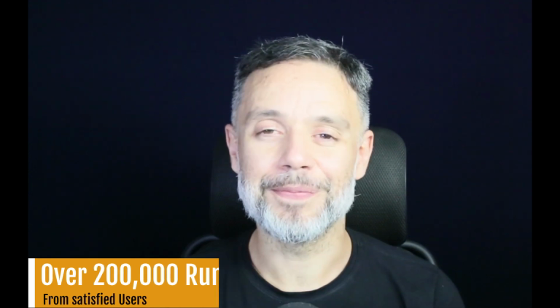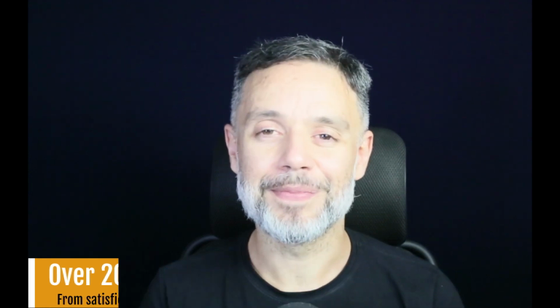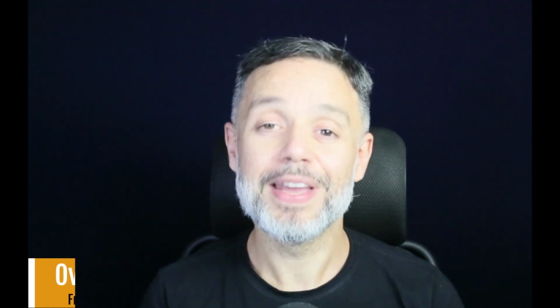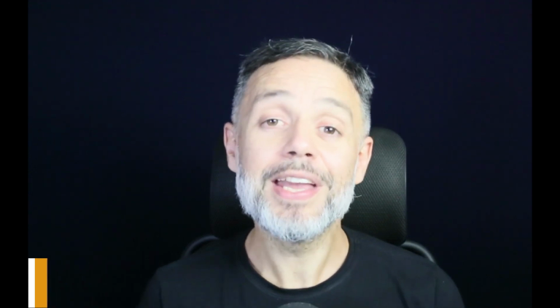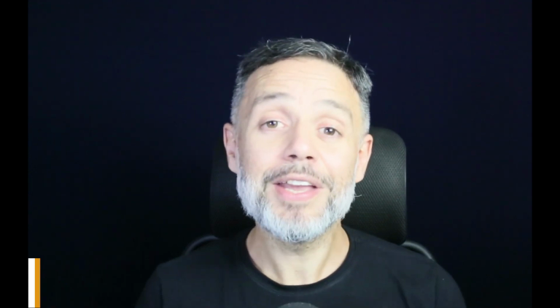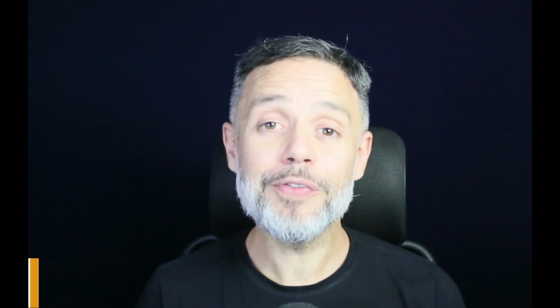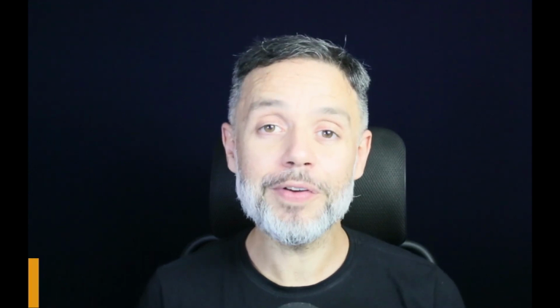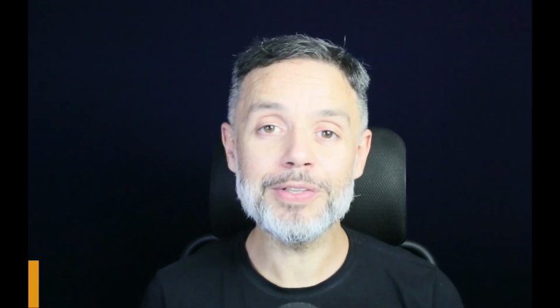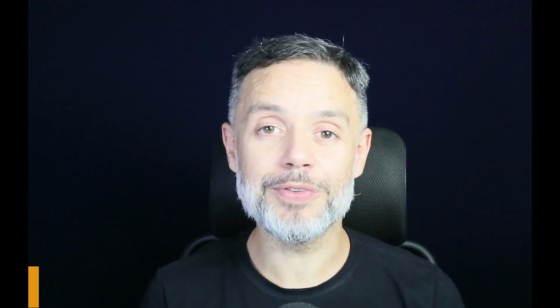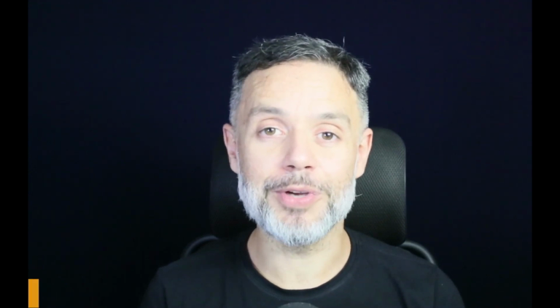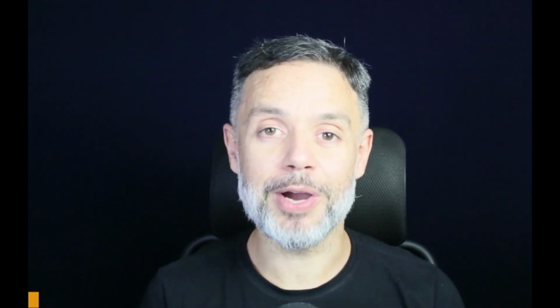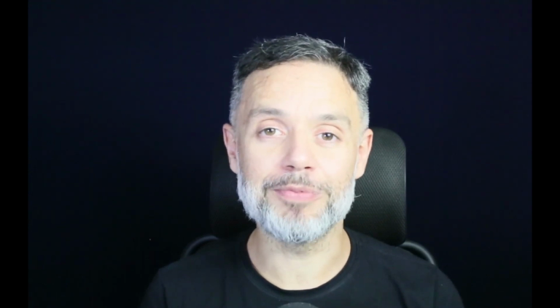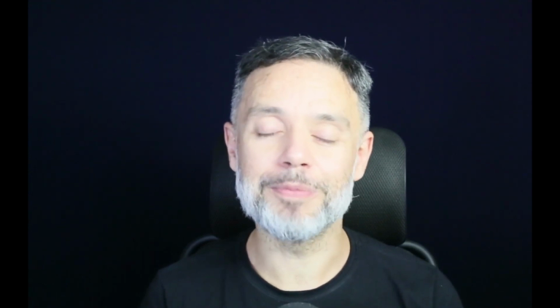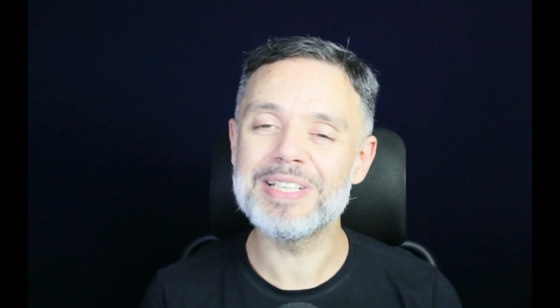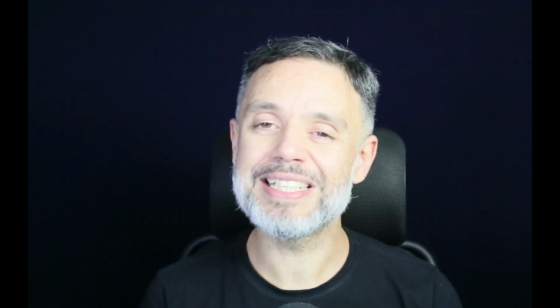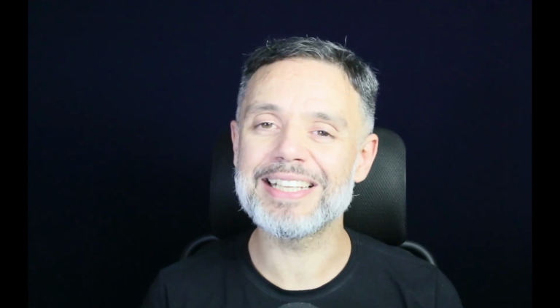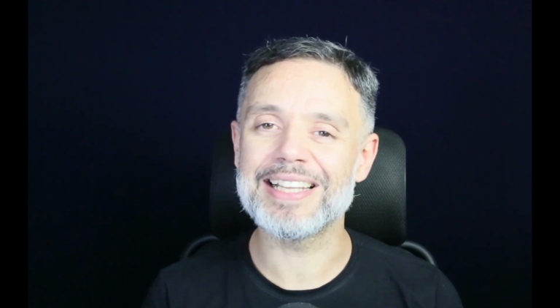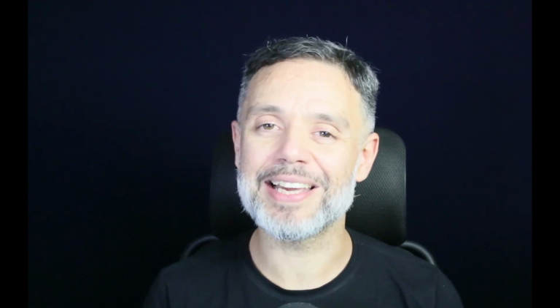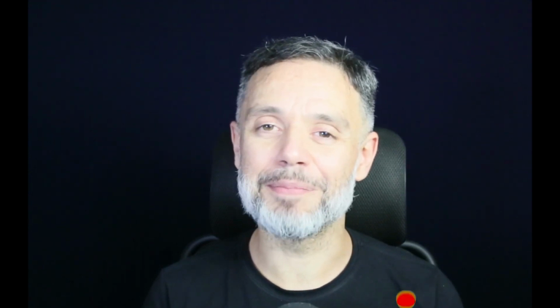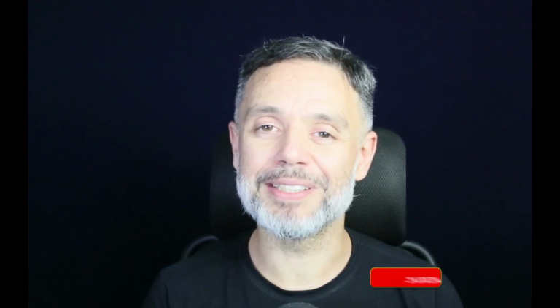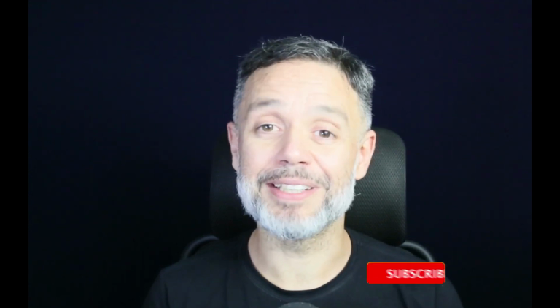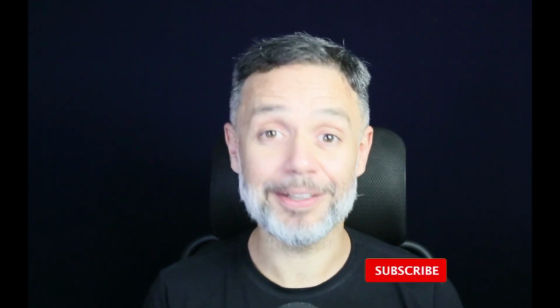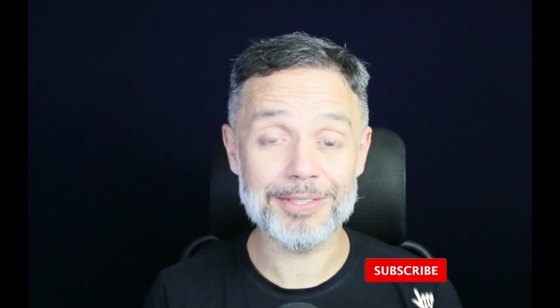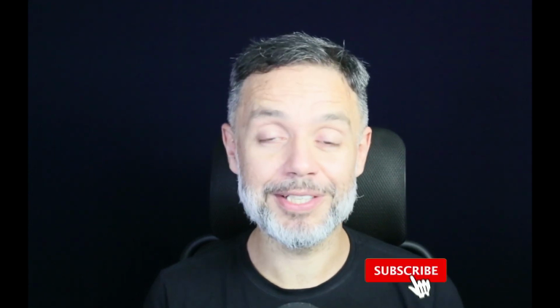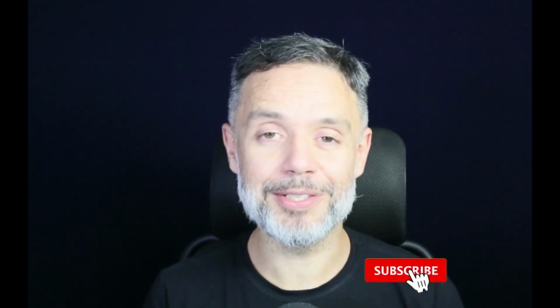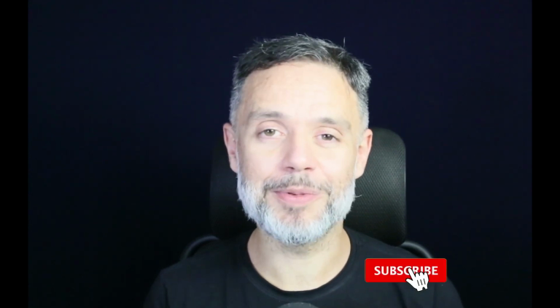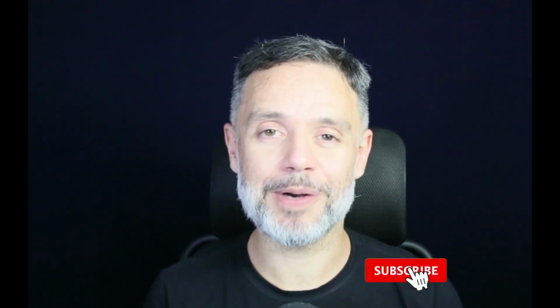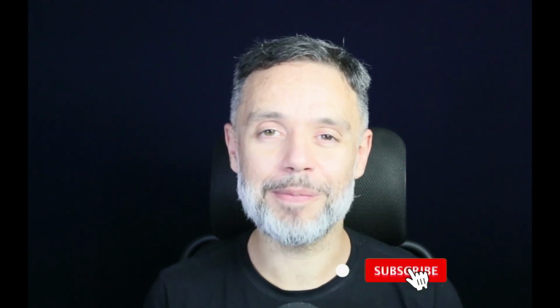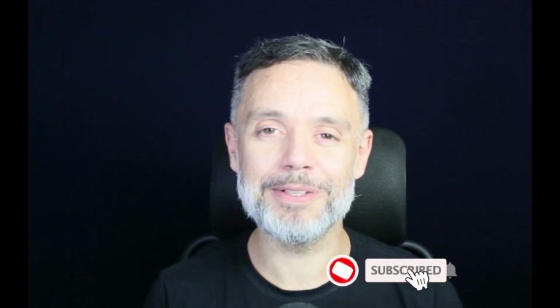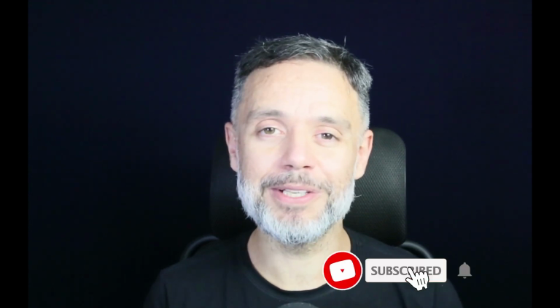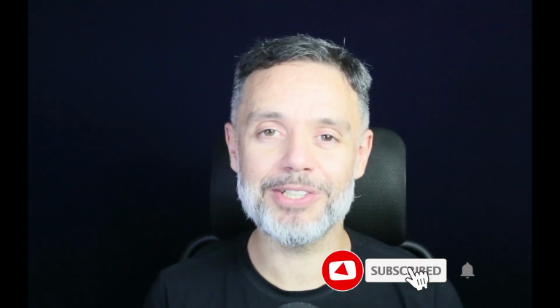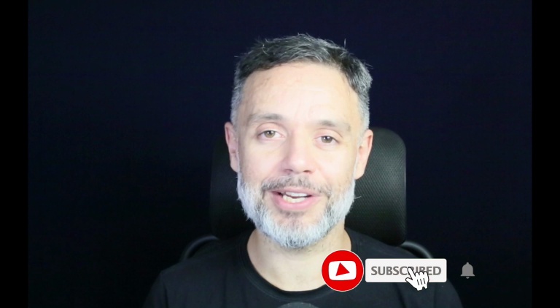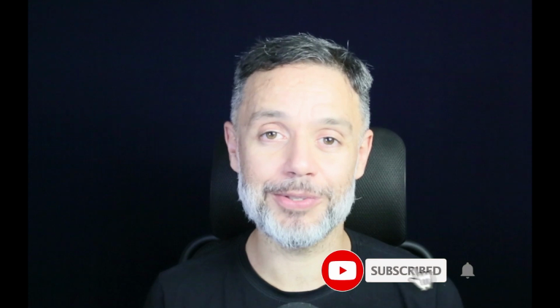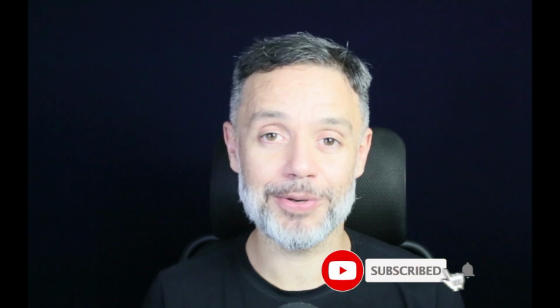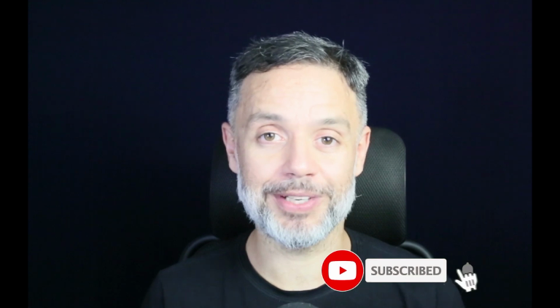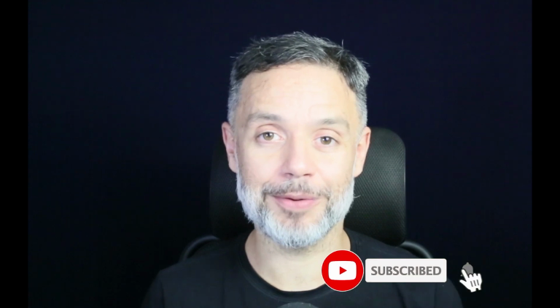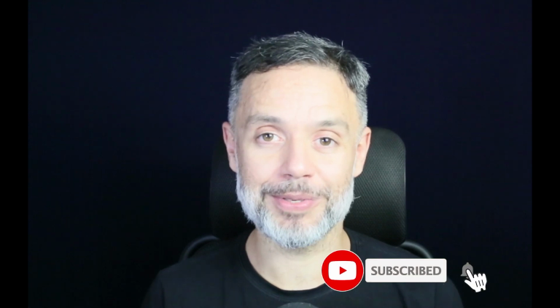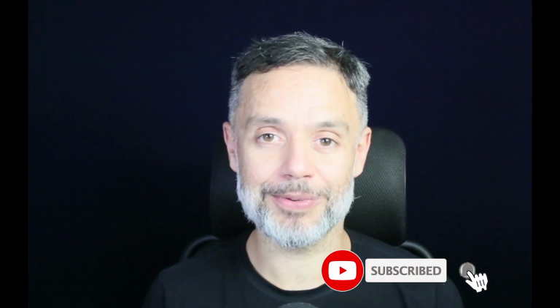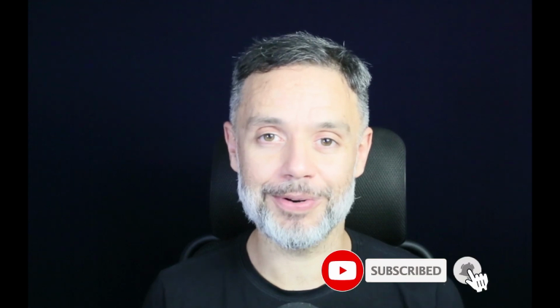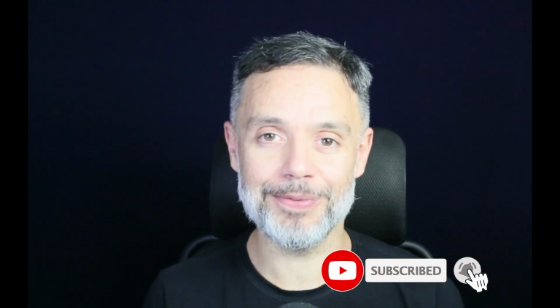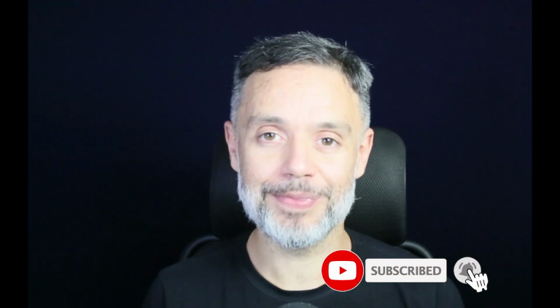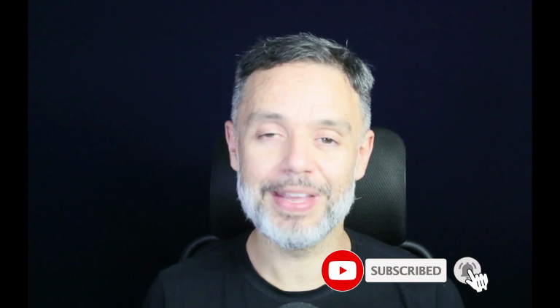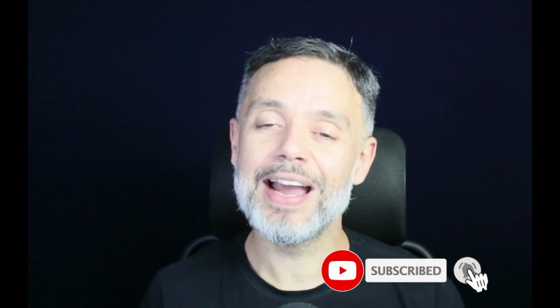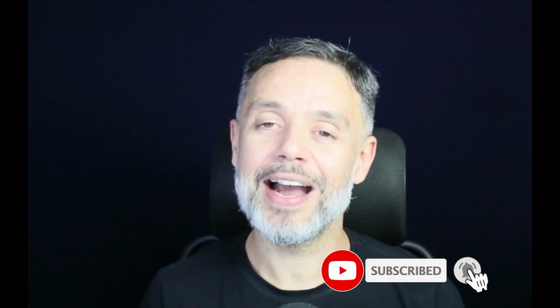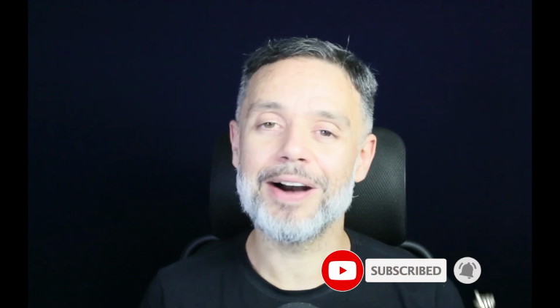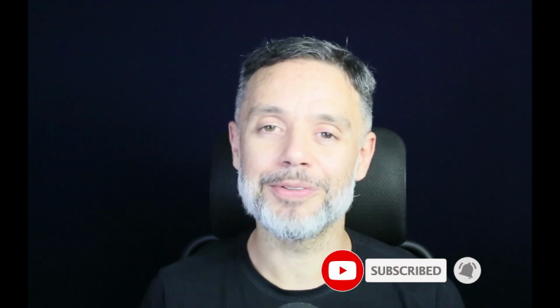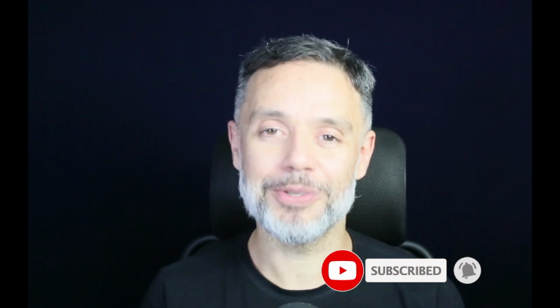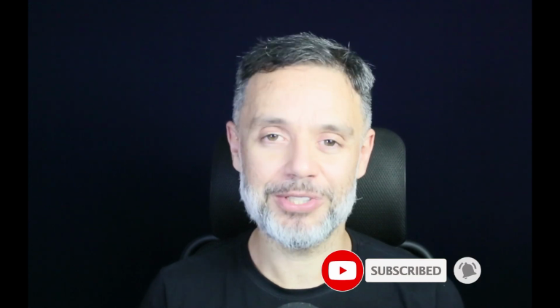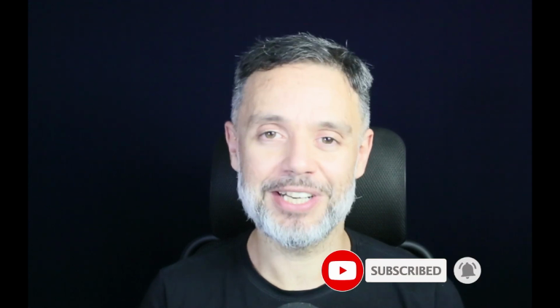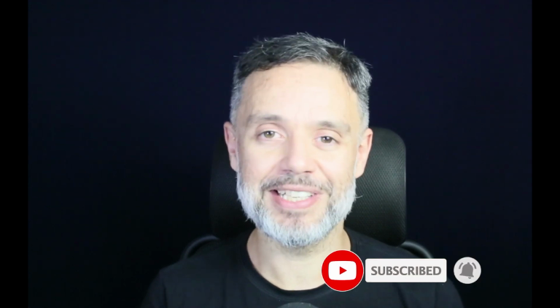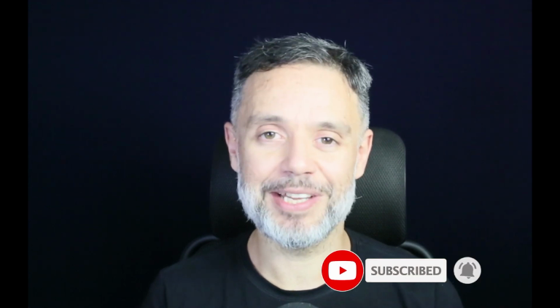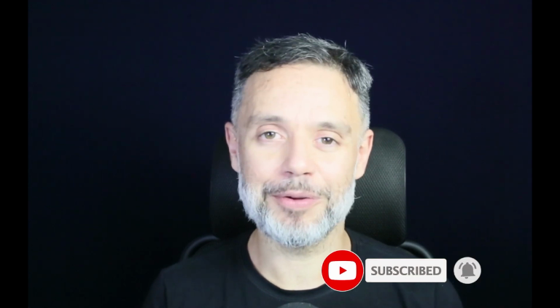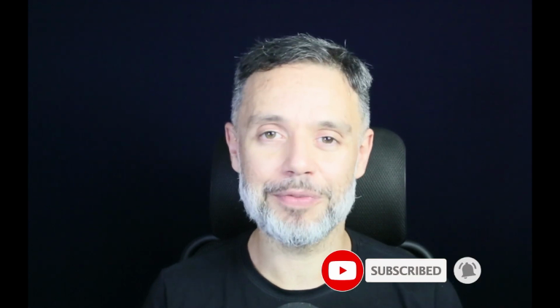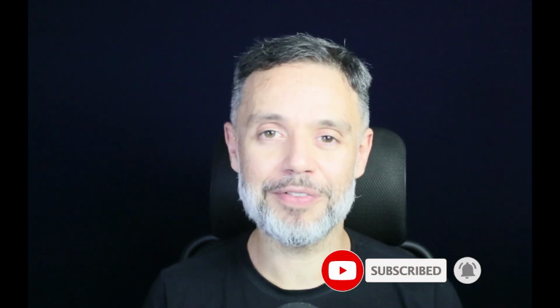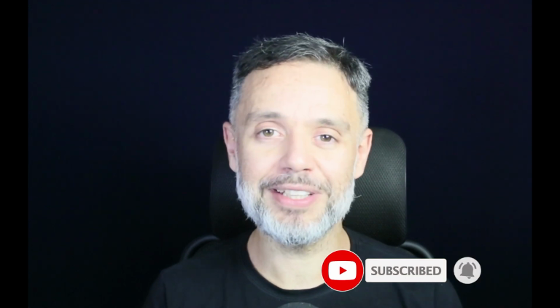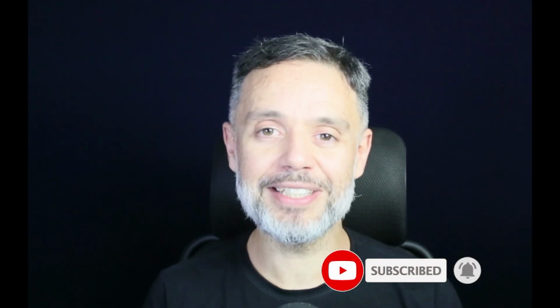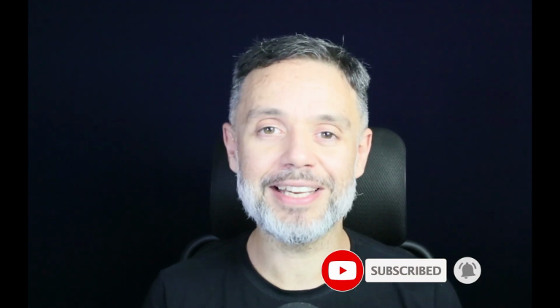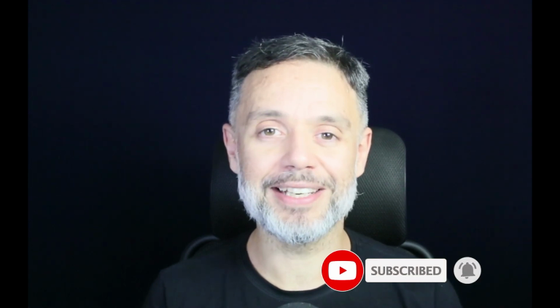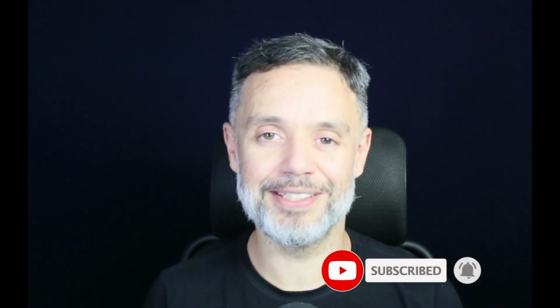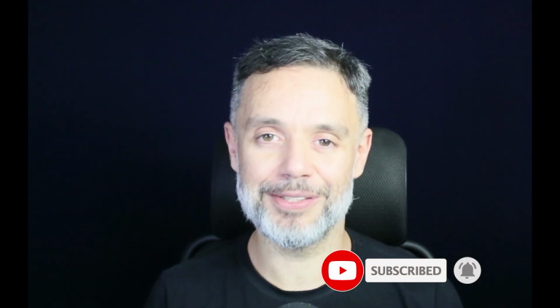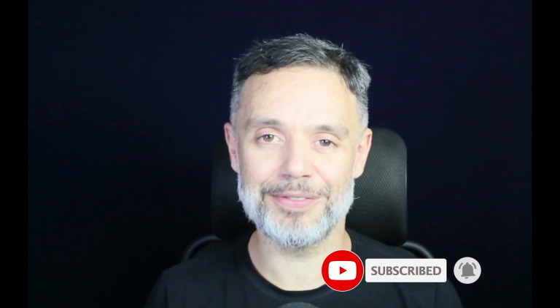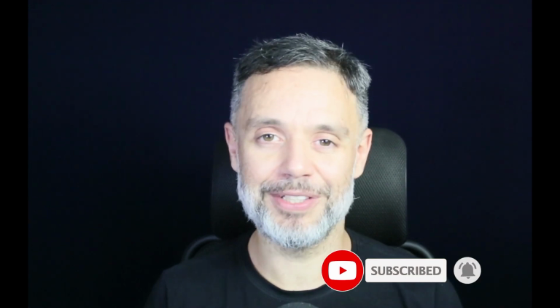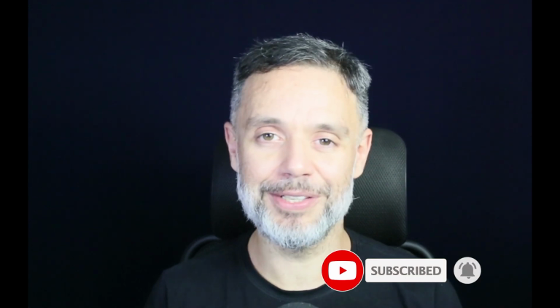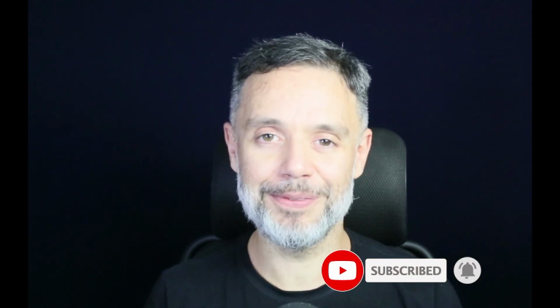If you found this video helpful, please click the like button and consider subscribing to the channel so you can help us grow. Also, share this link with a friend and they can learn something too.